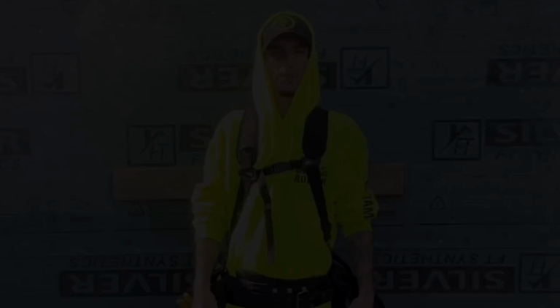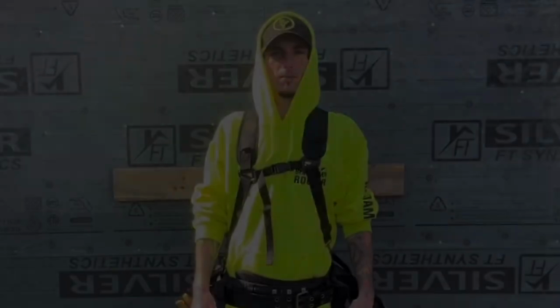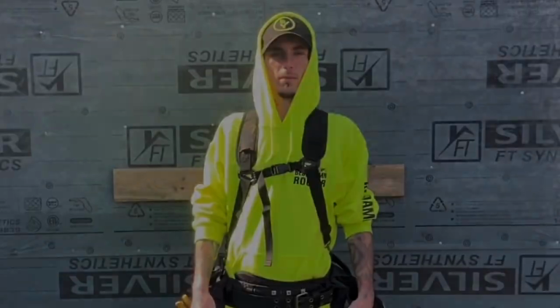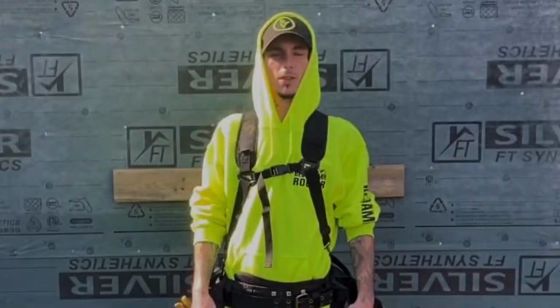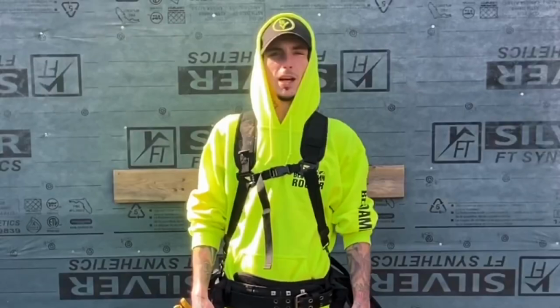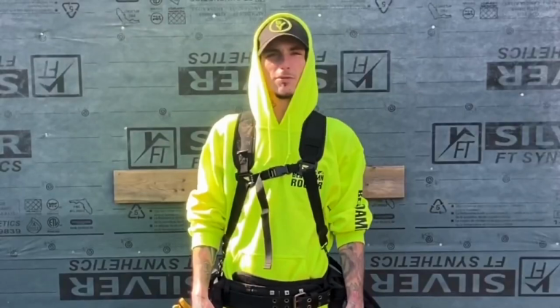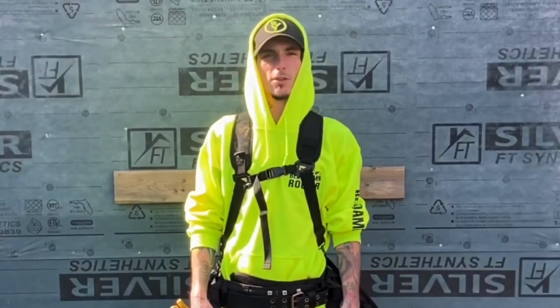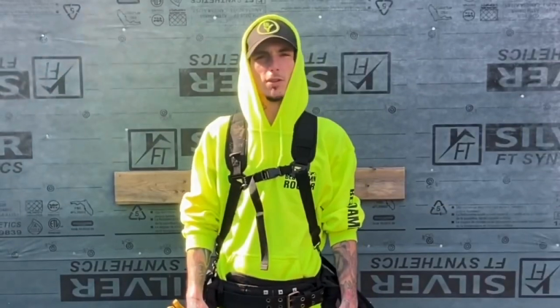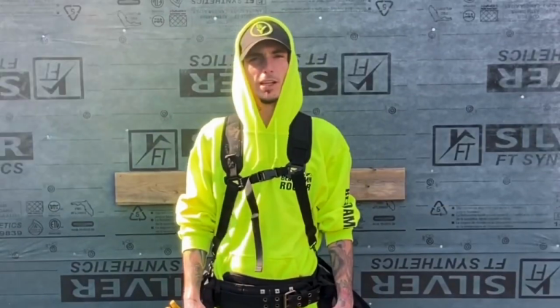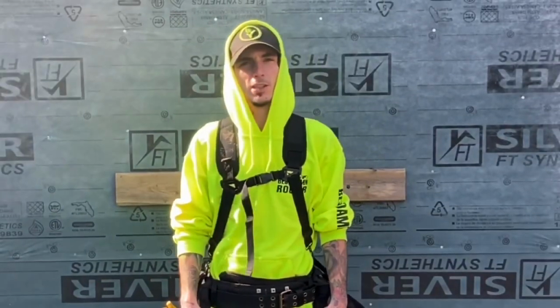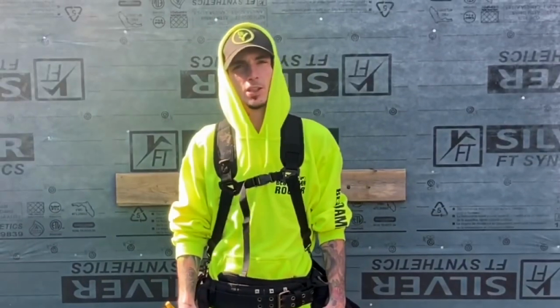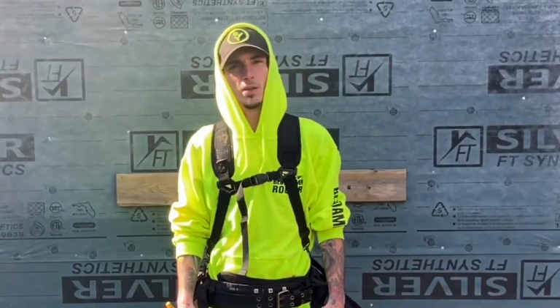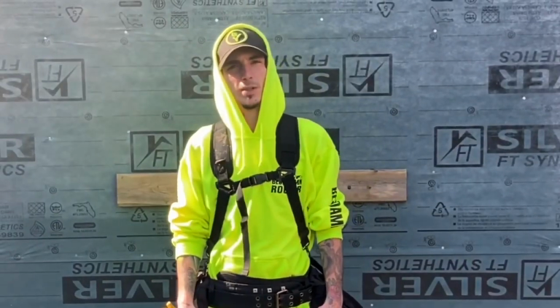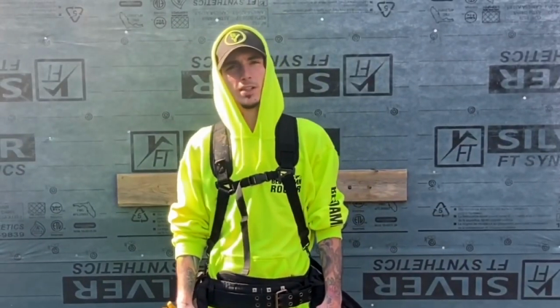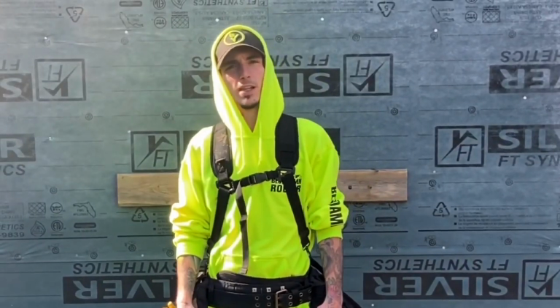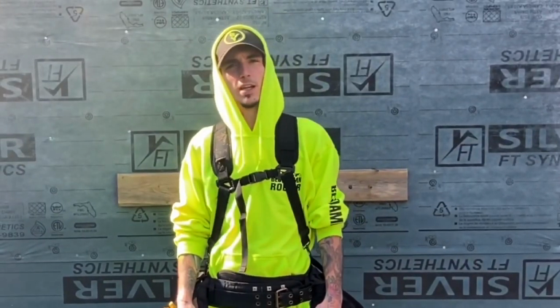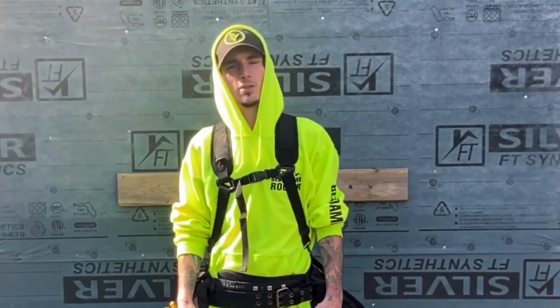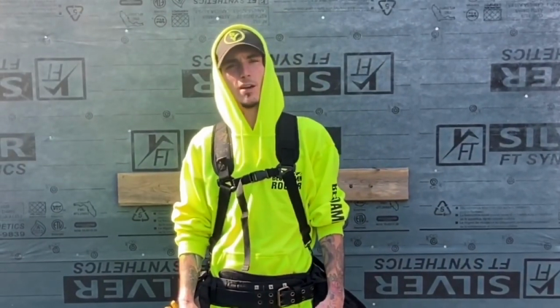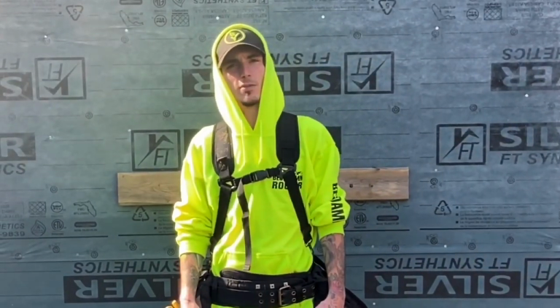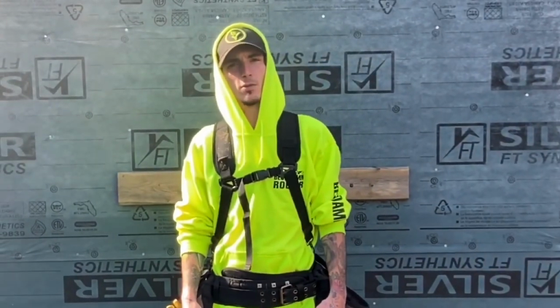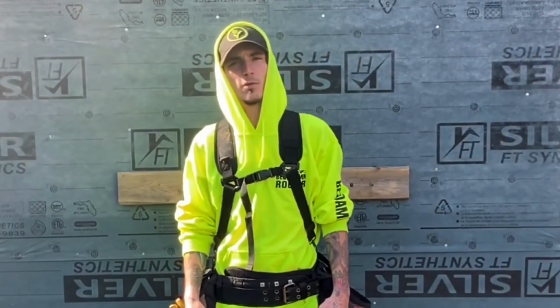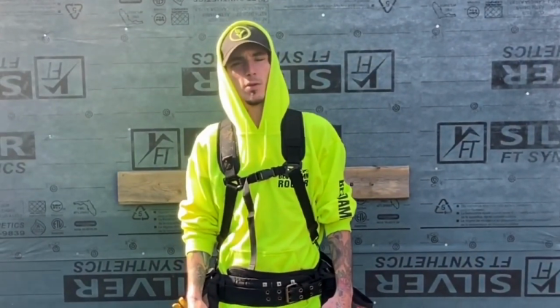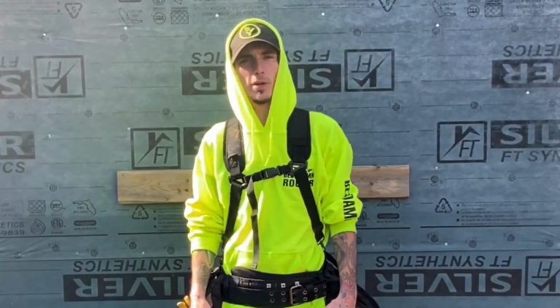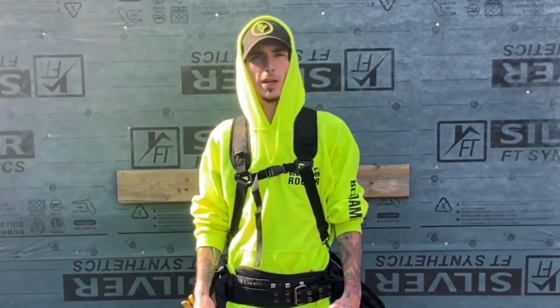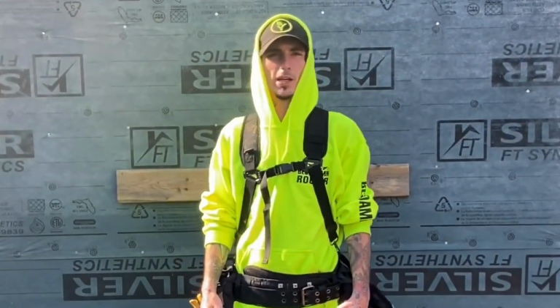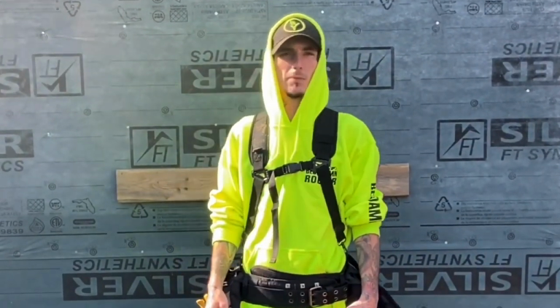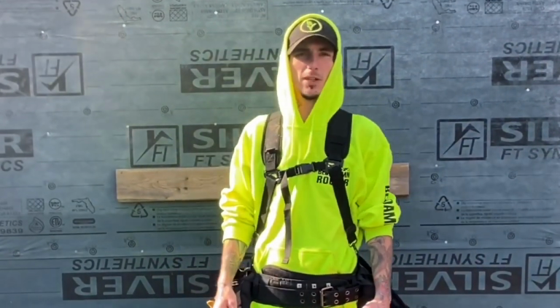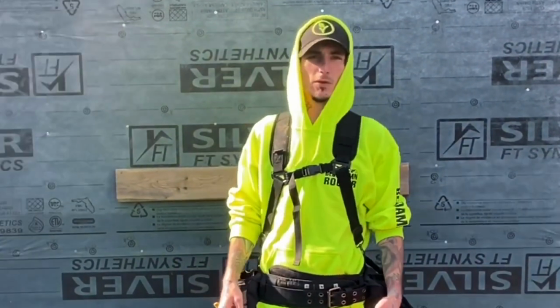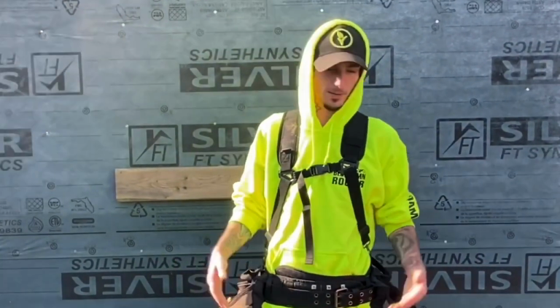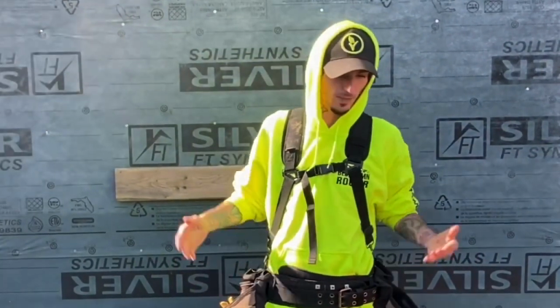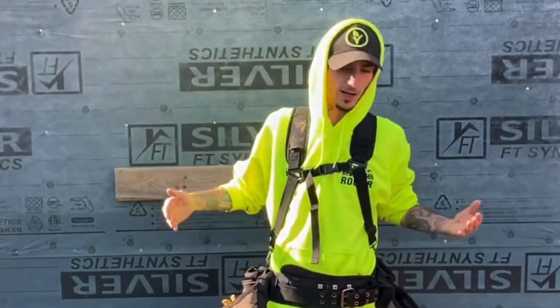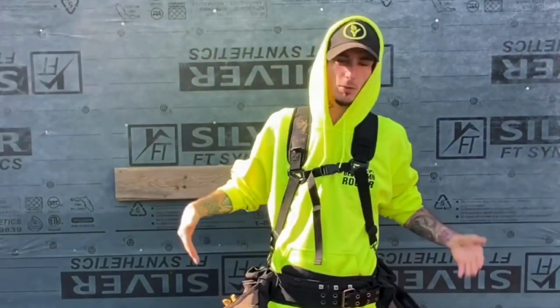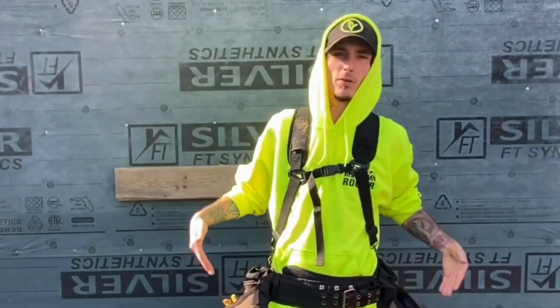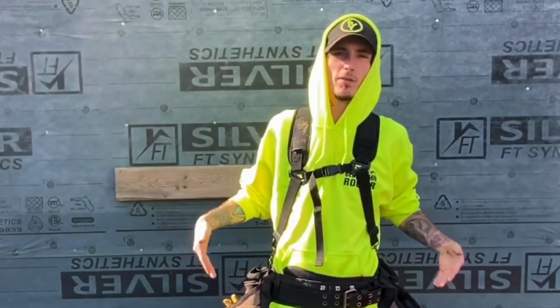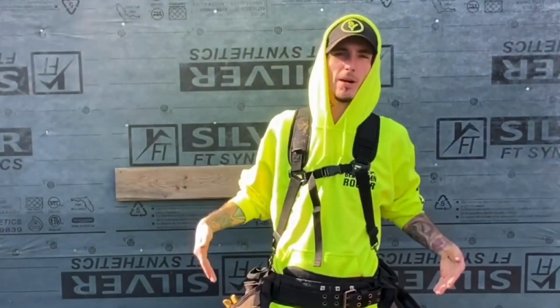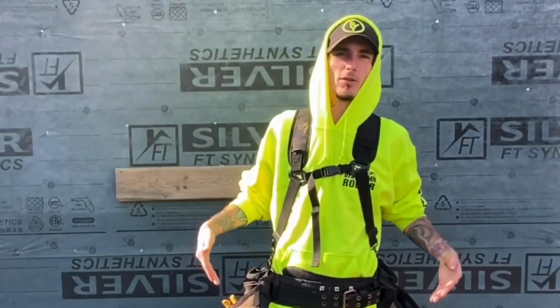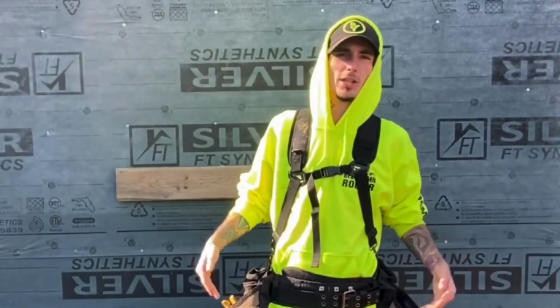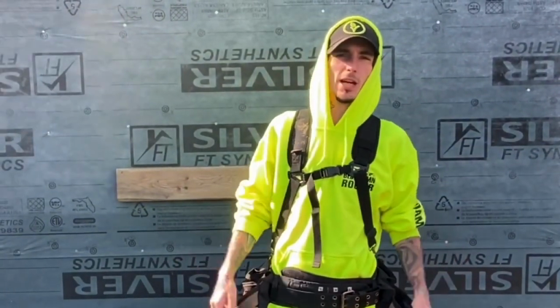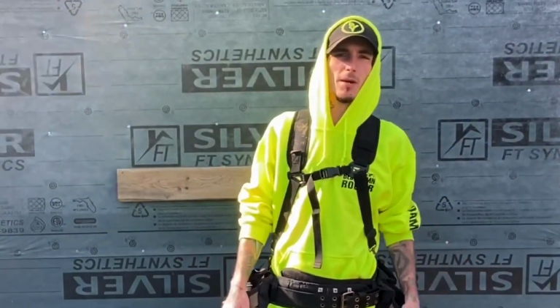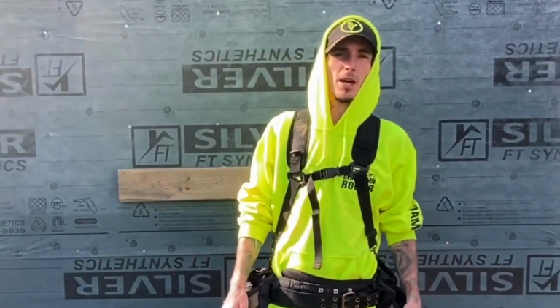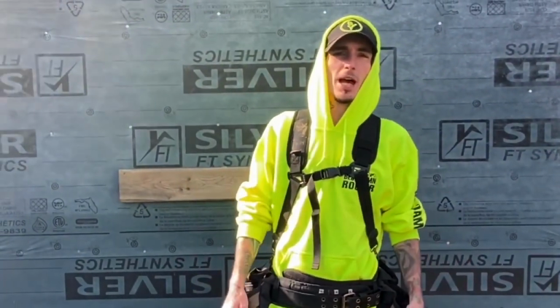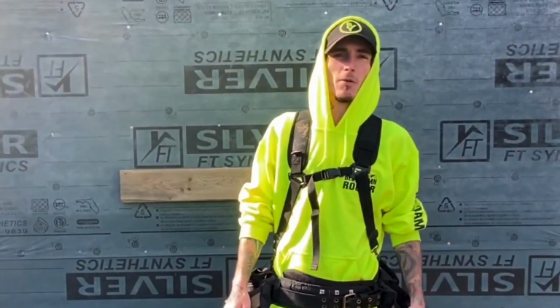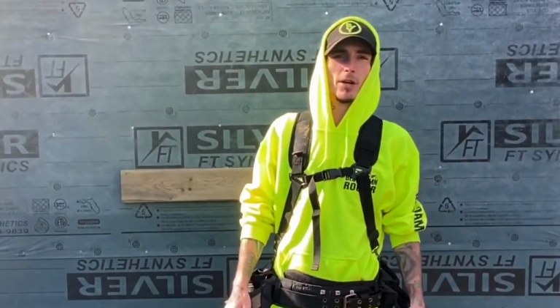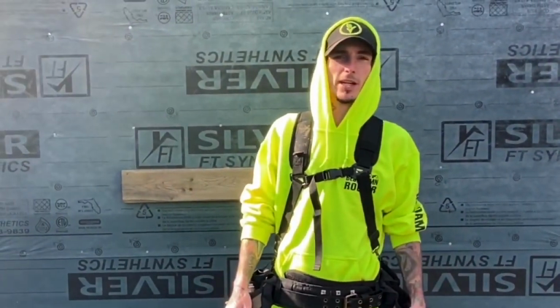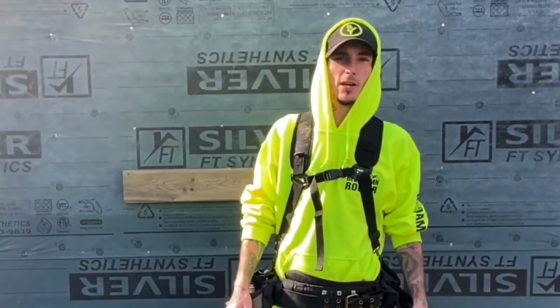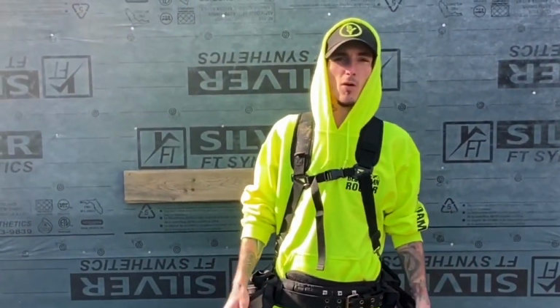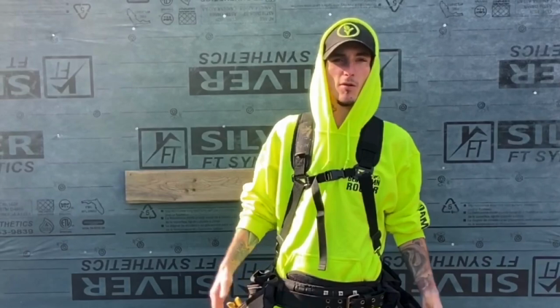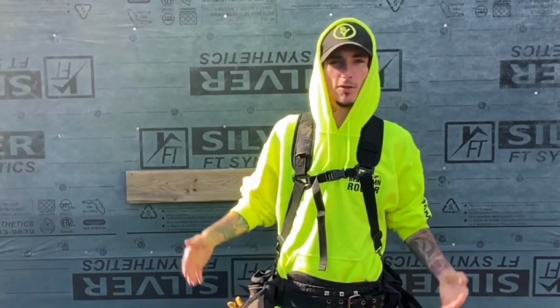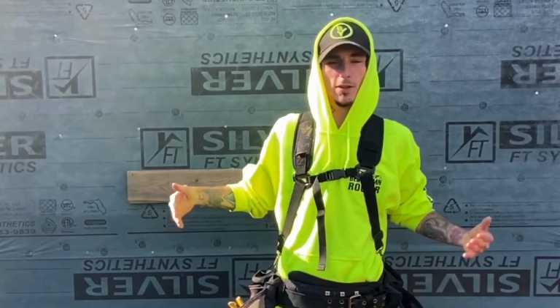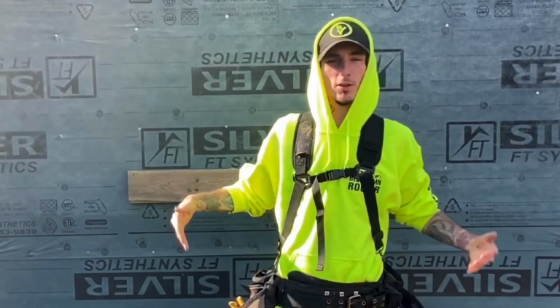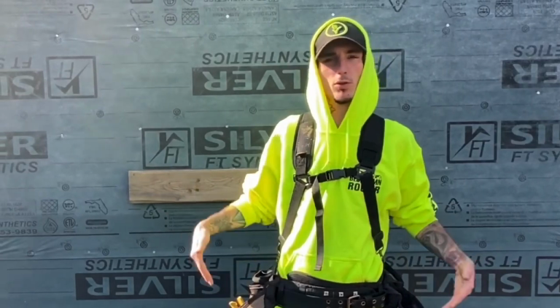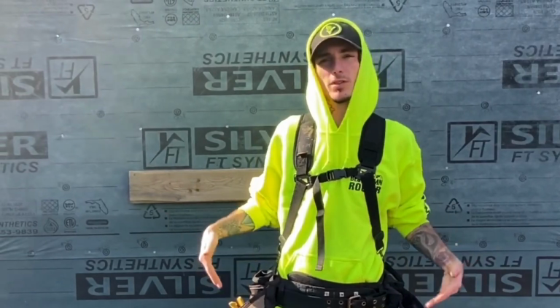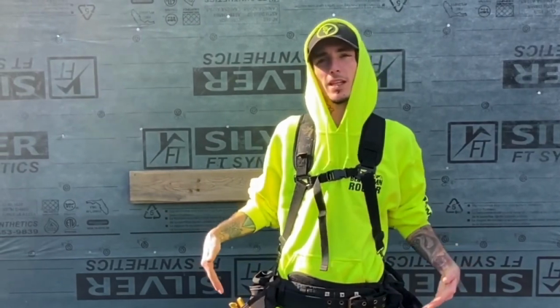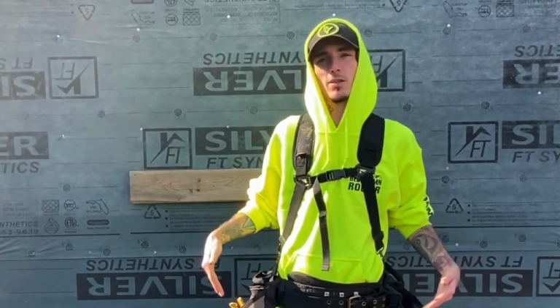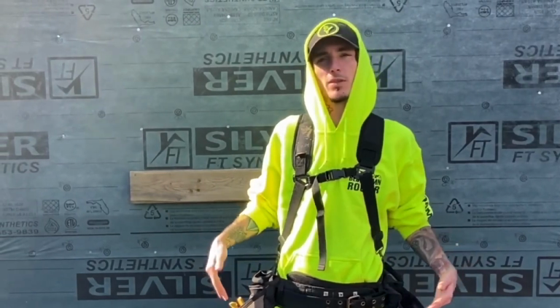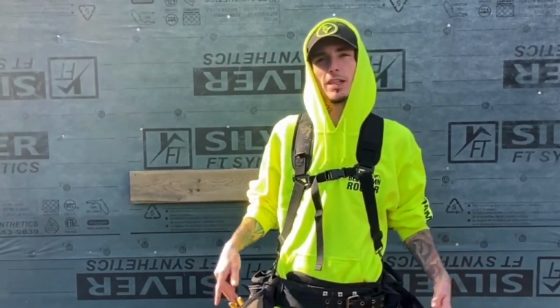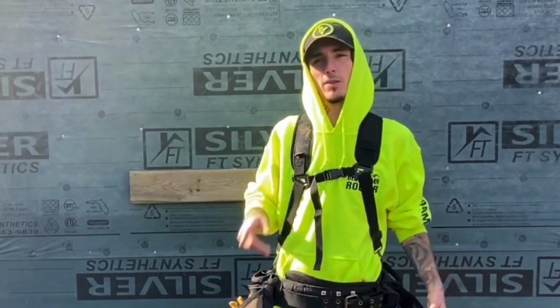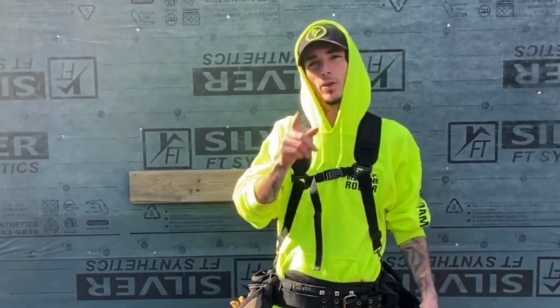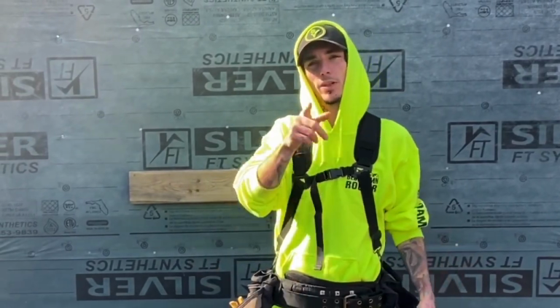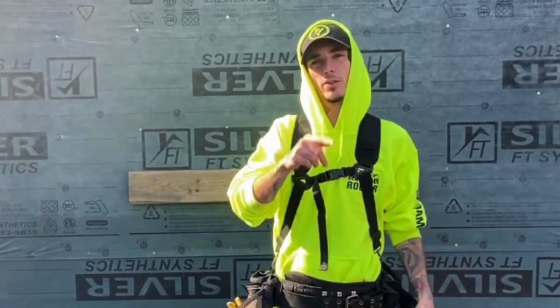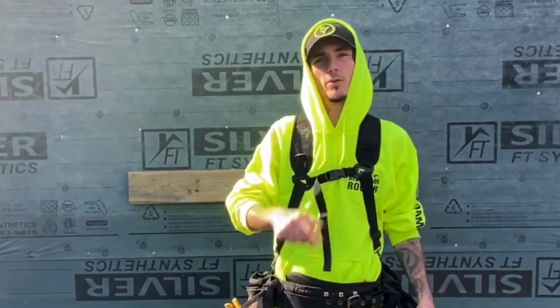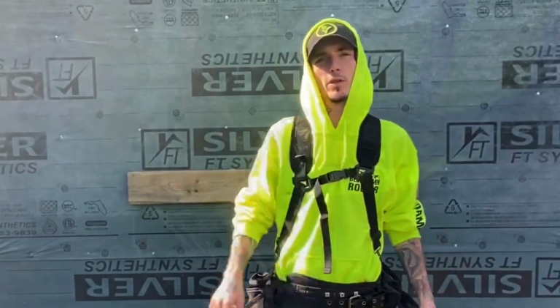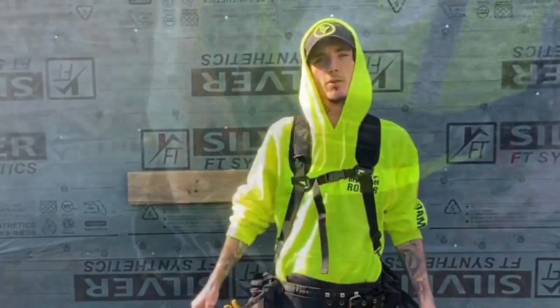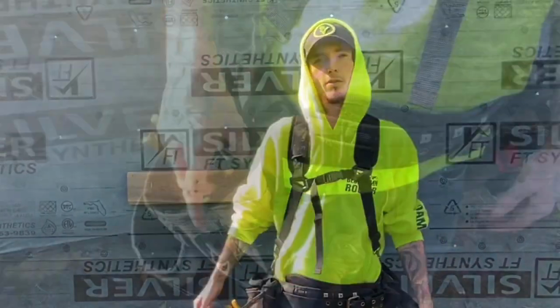Good afternoon ladies and gentlemen. Today on Your Average Roofer we are going to be doing my roofing pouch setup and we're going to go over the tools that you need when you're doing a roof.